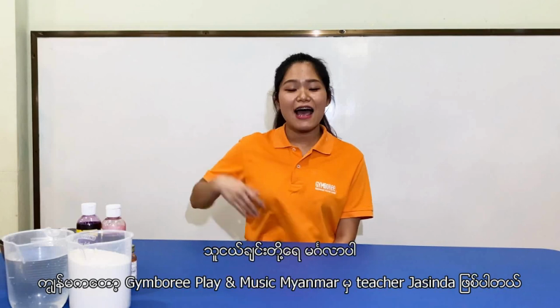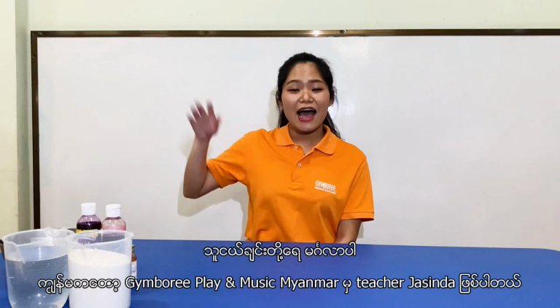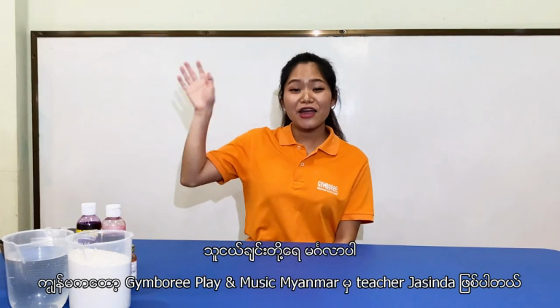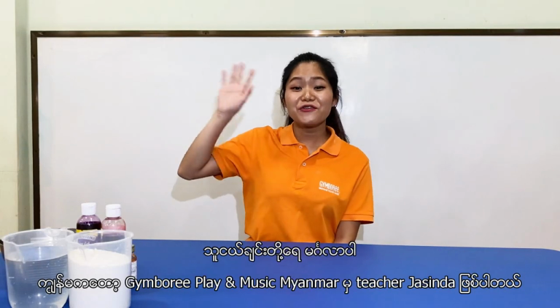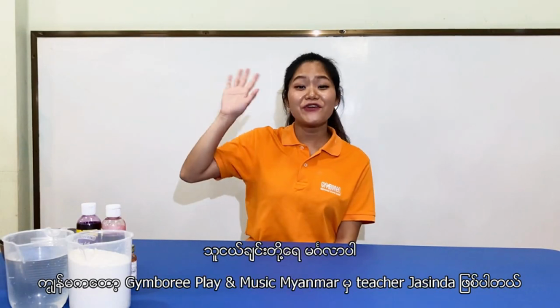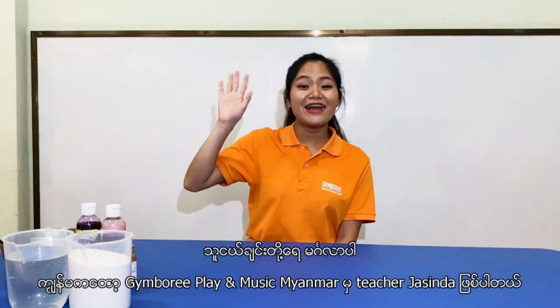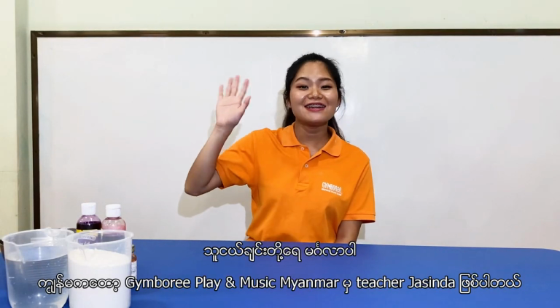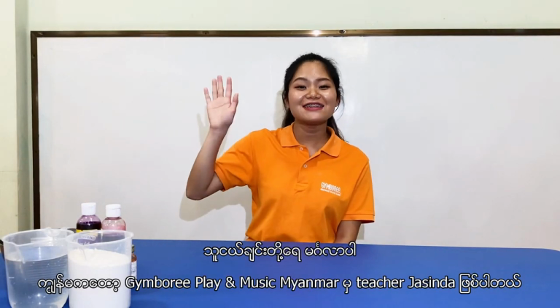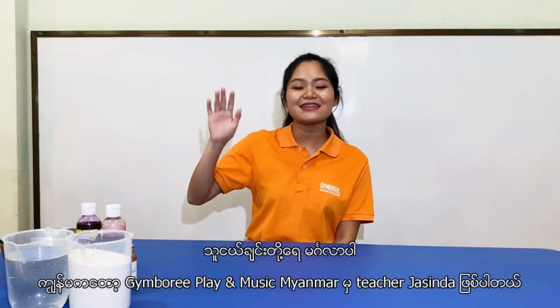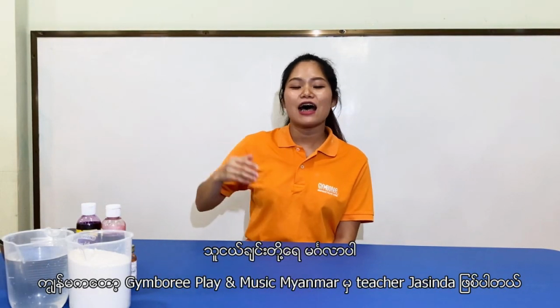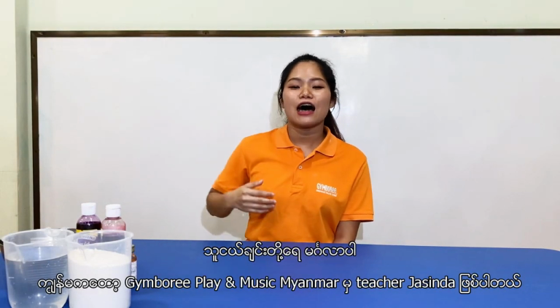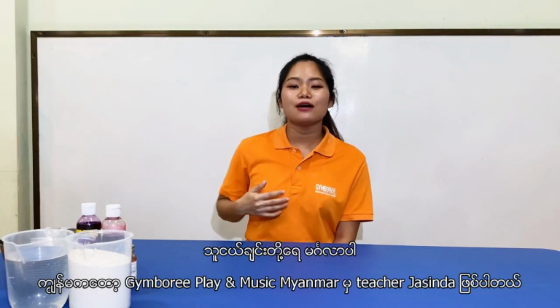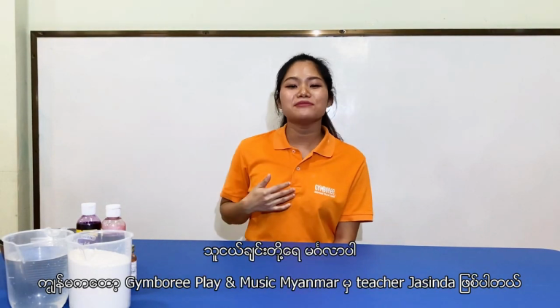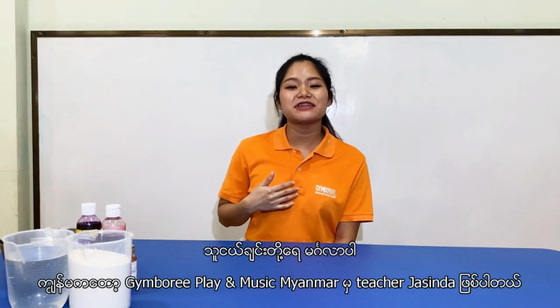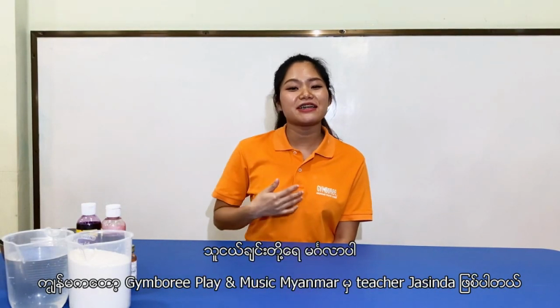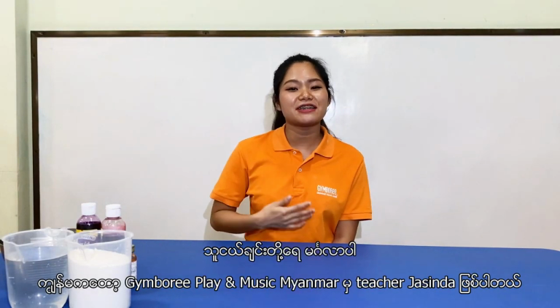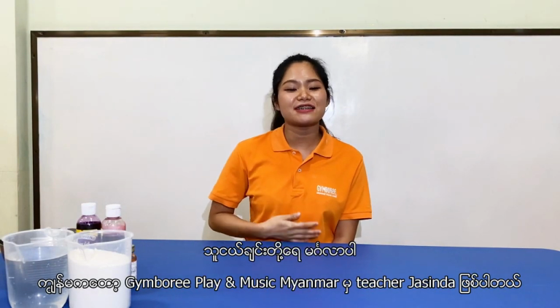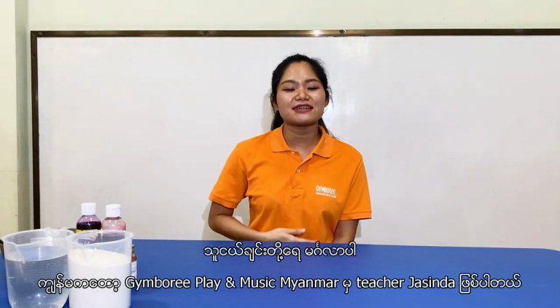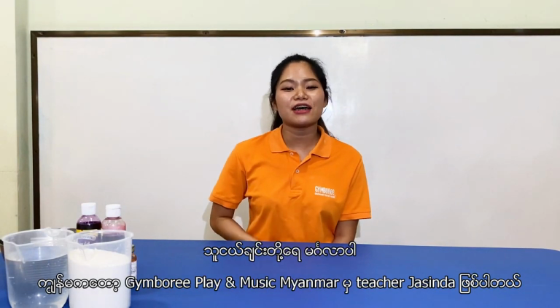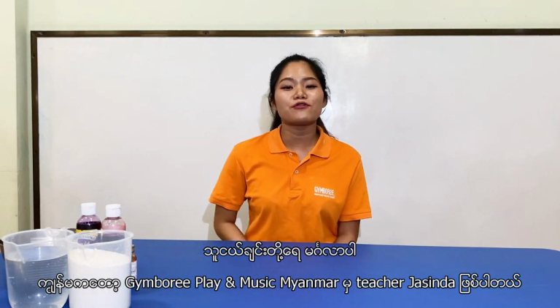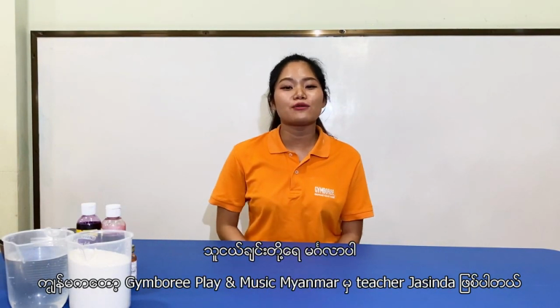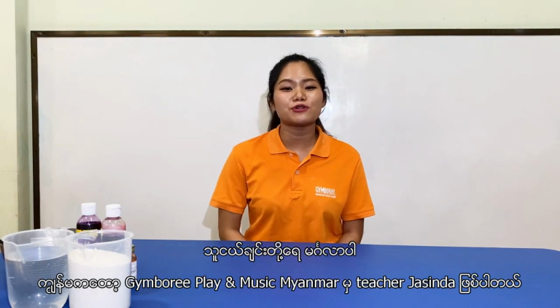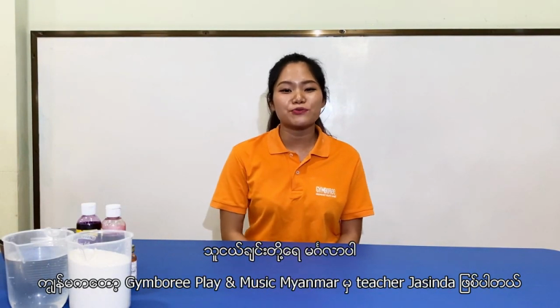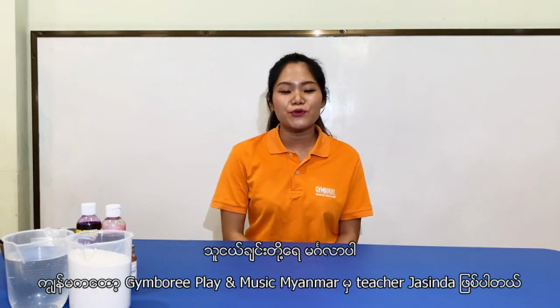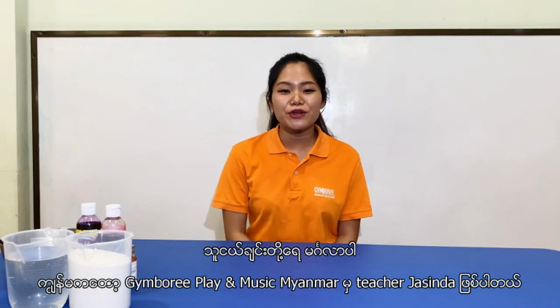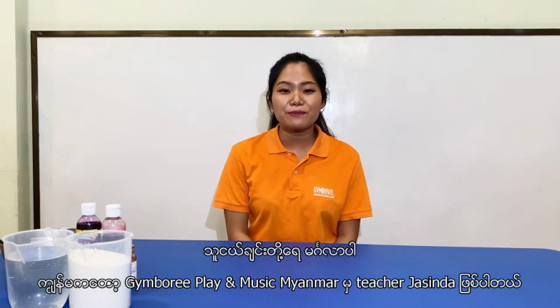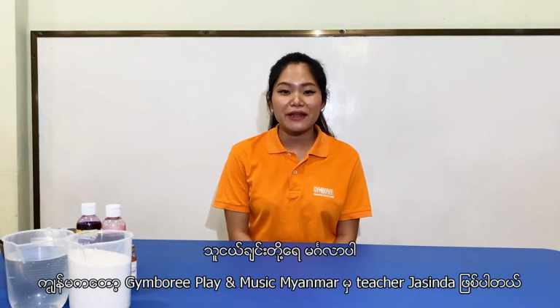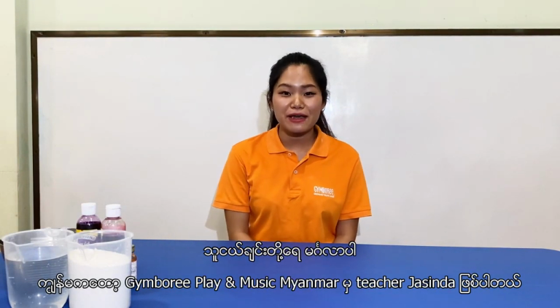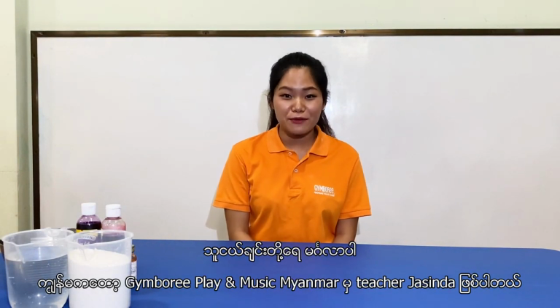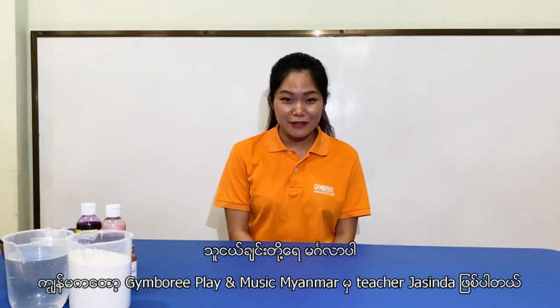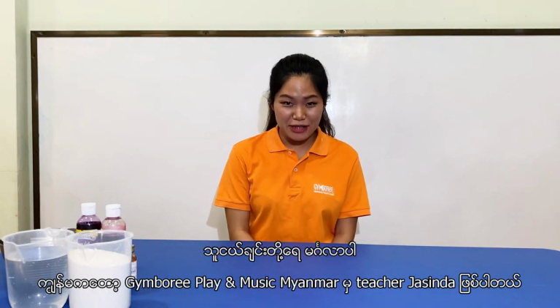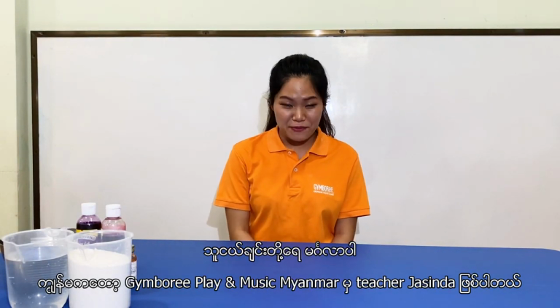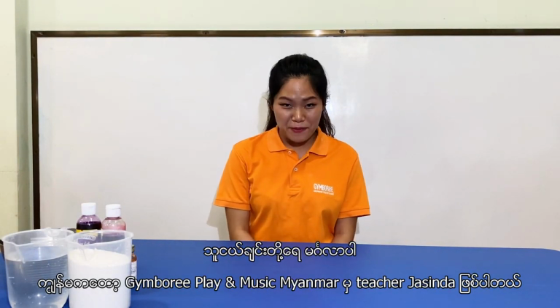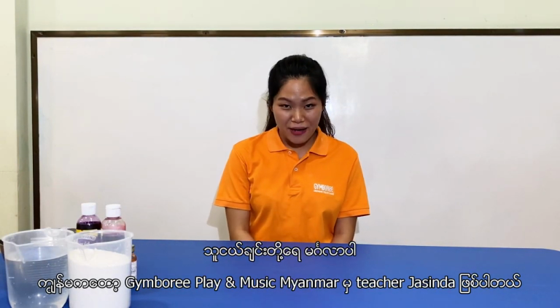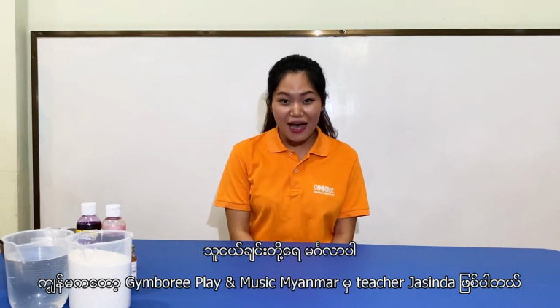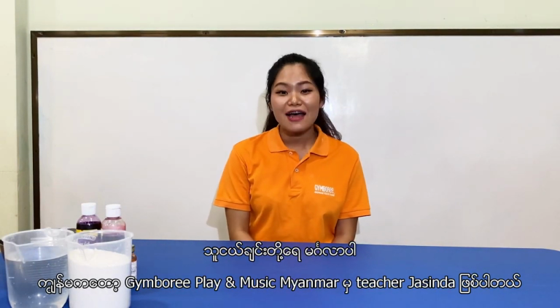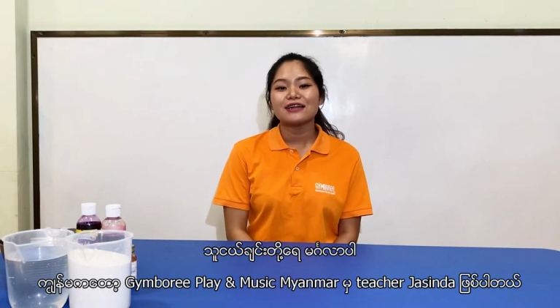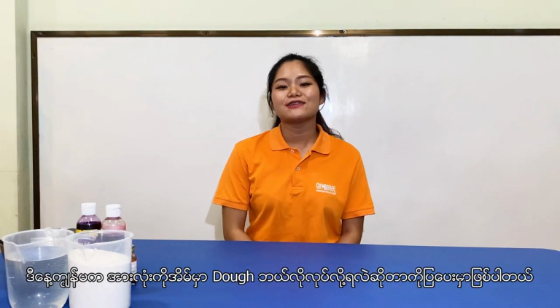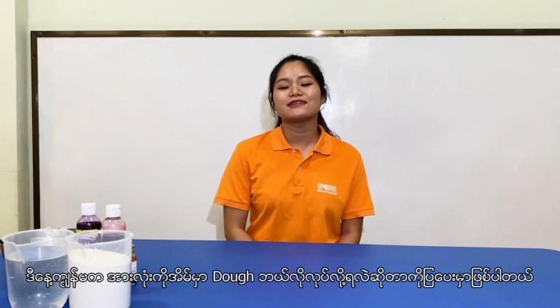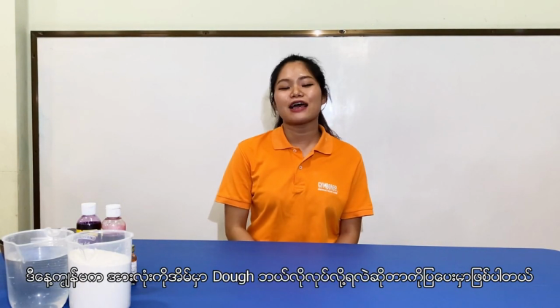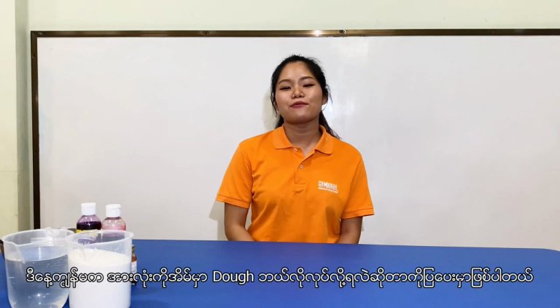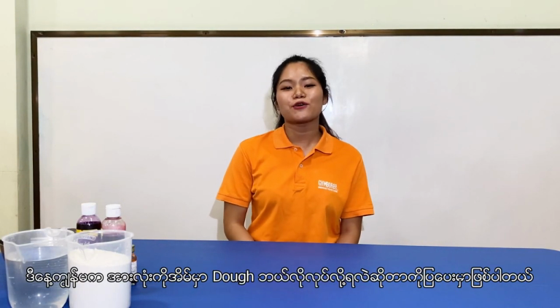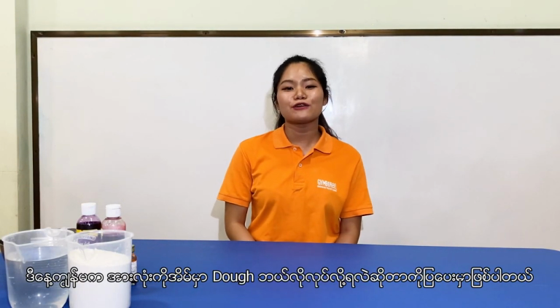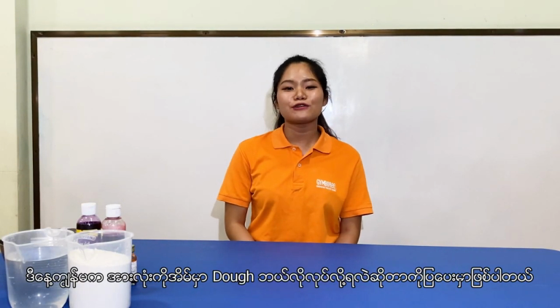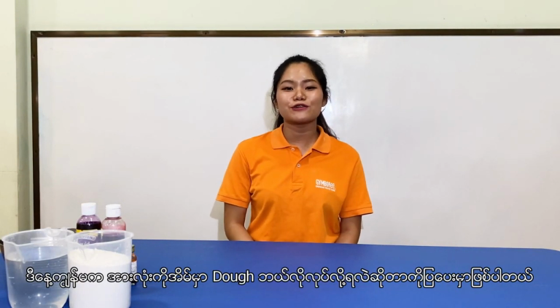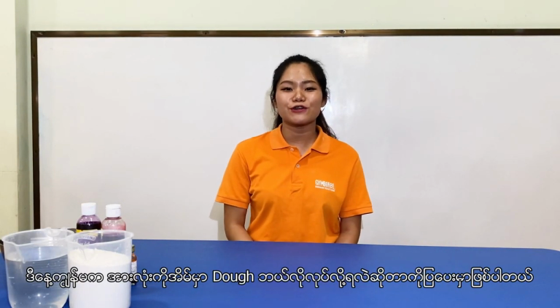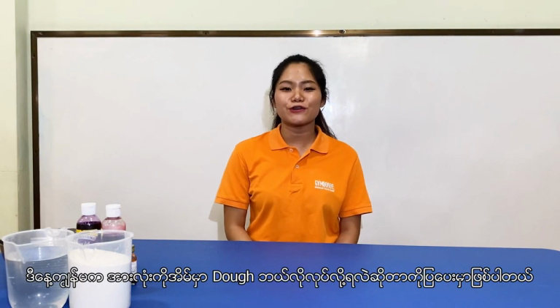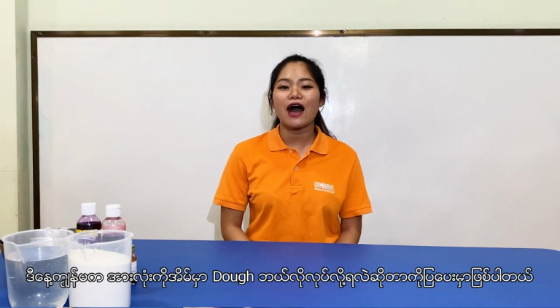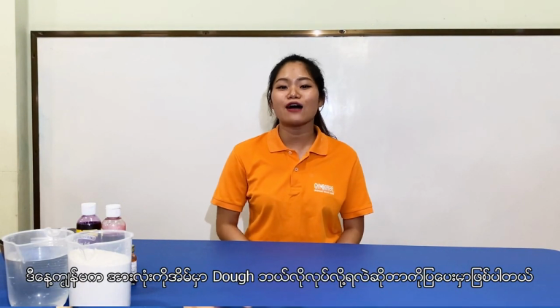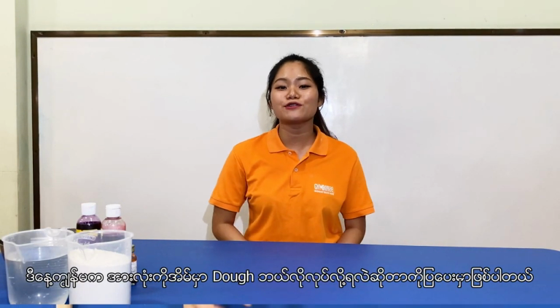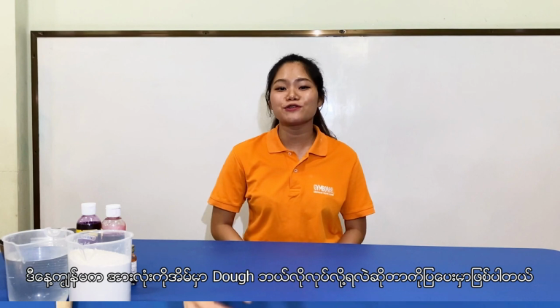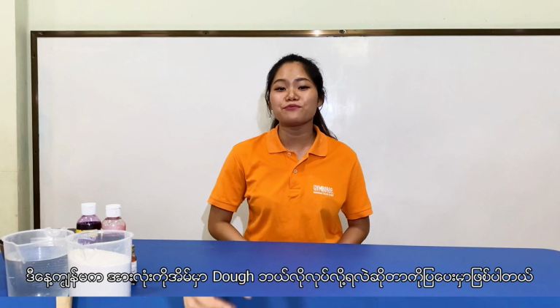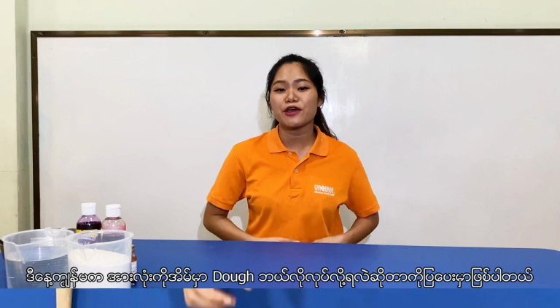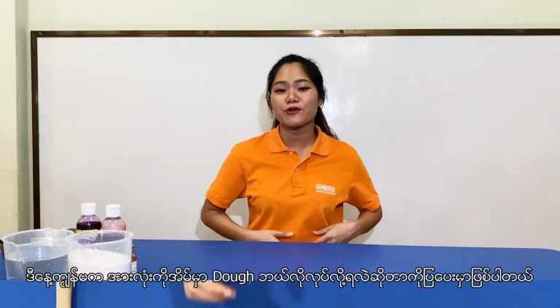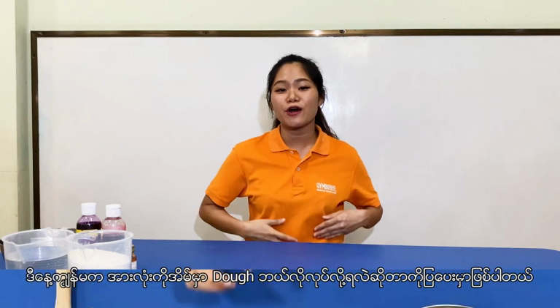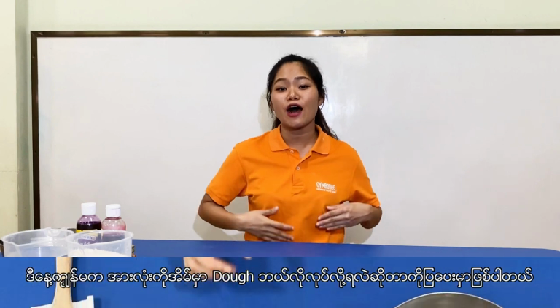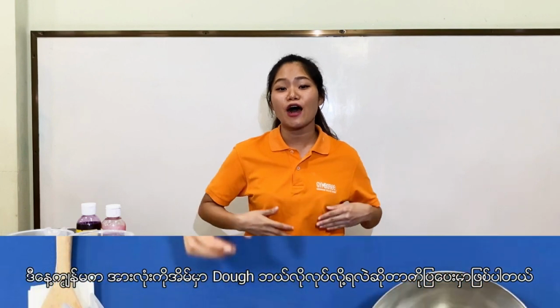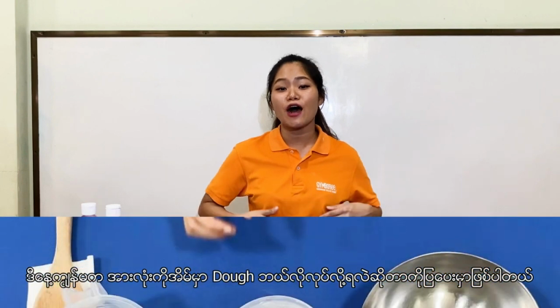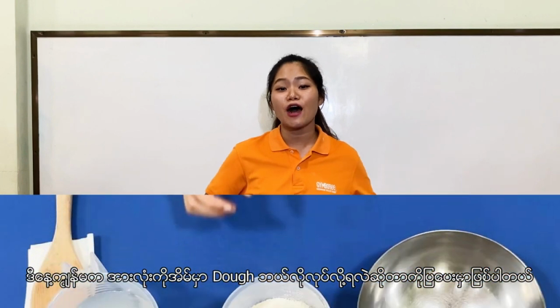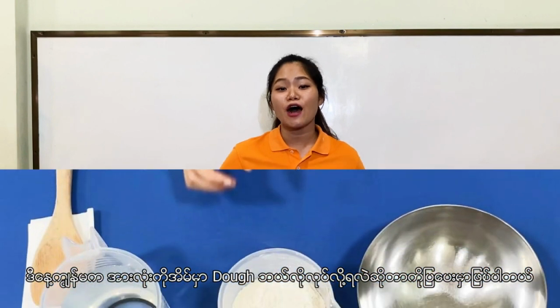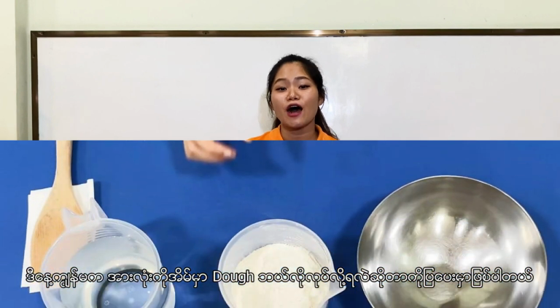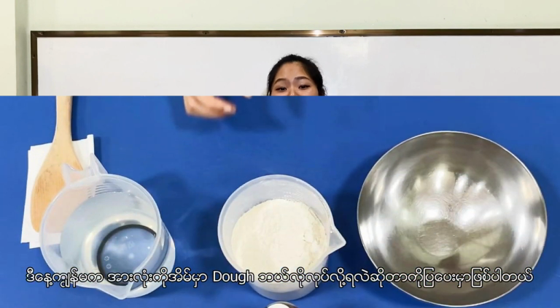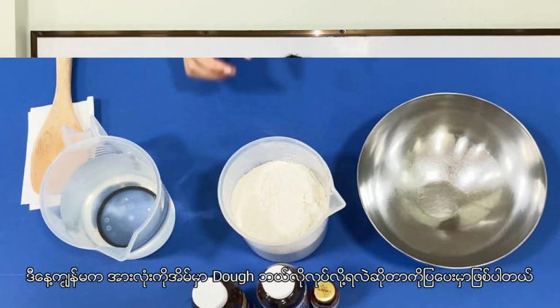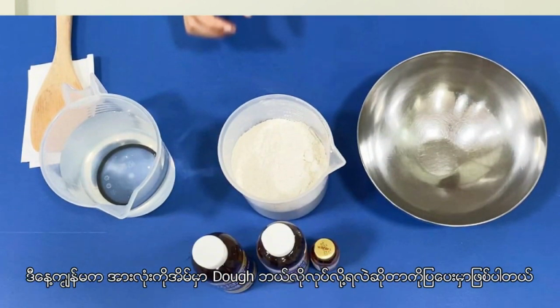Hi friends! I'm Ditya Diasuna from Jumori Play & Music, Myanmar. Today I'm going to show you how to make your homemade play-doh.